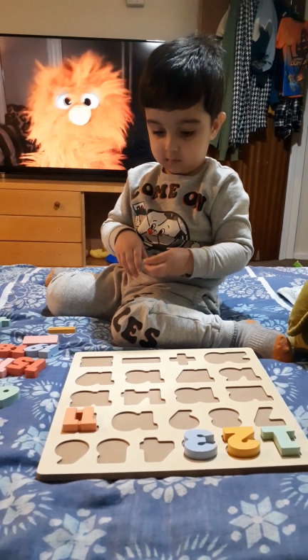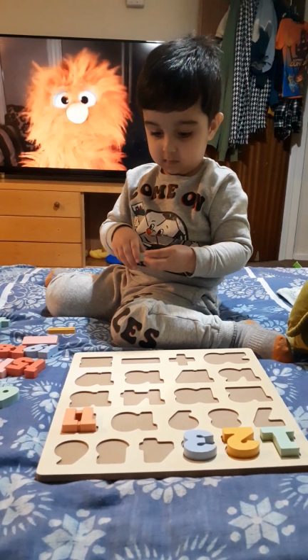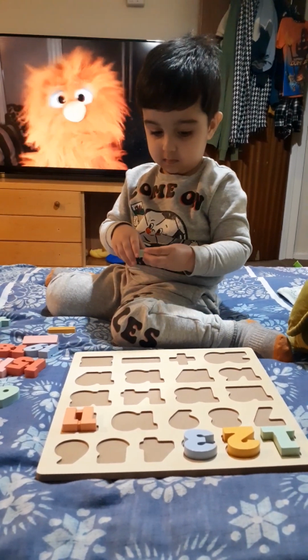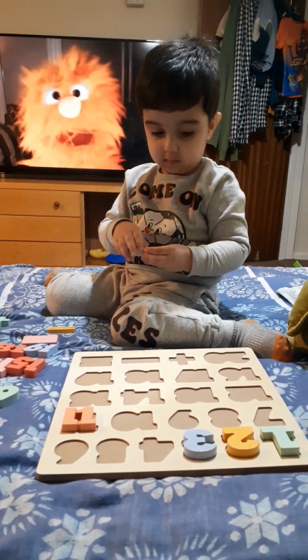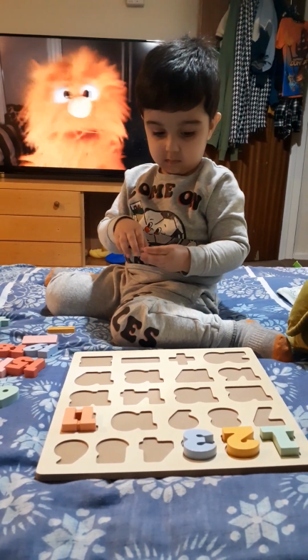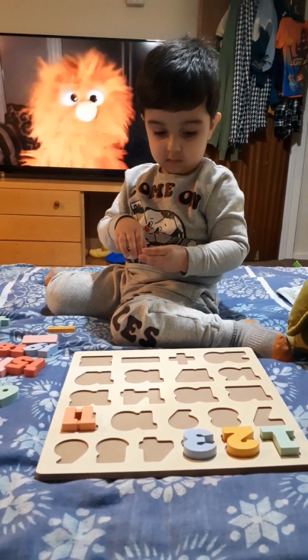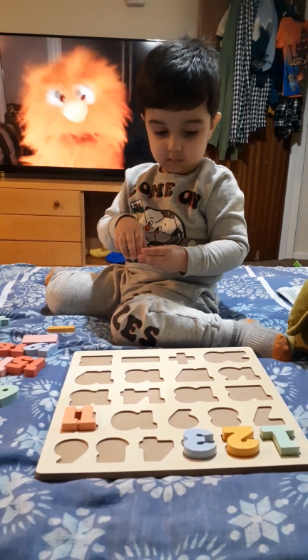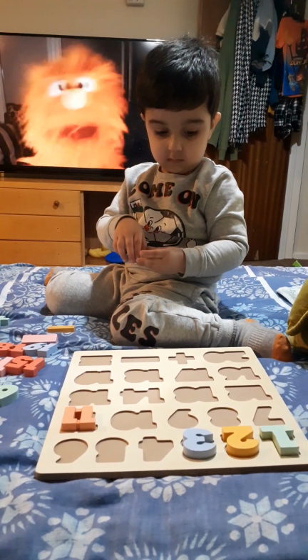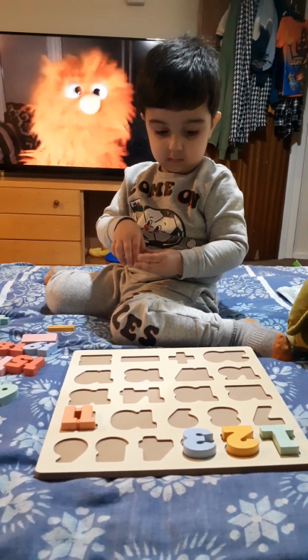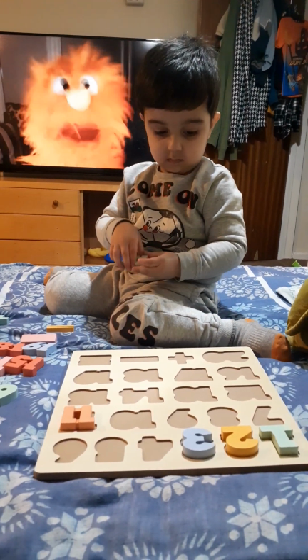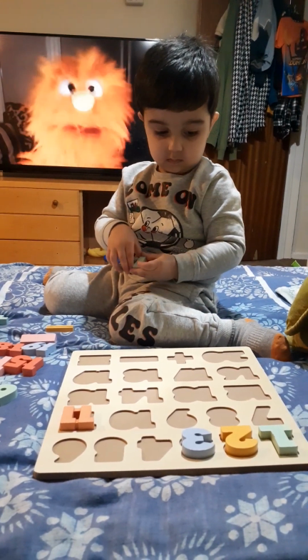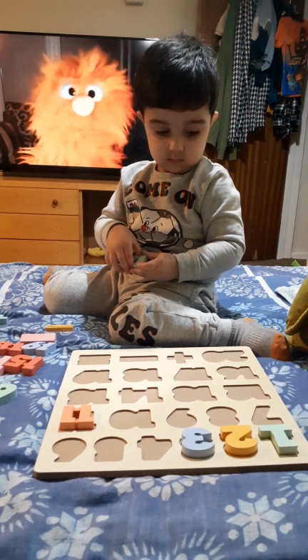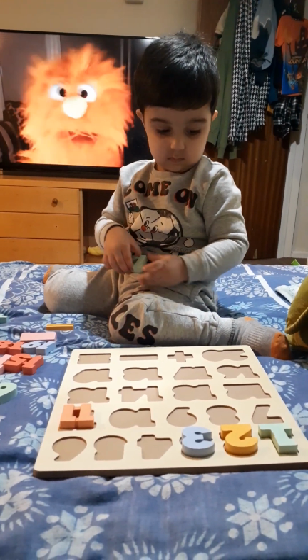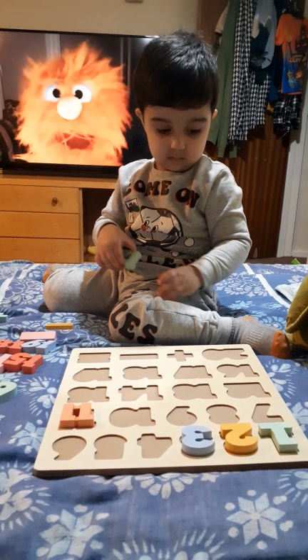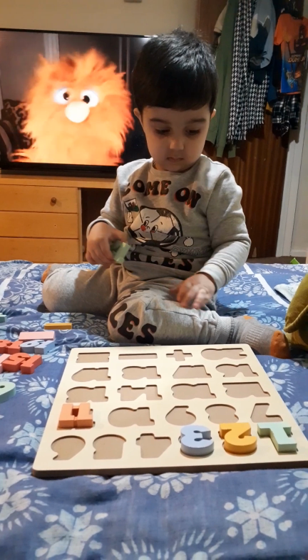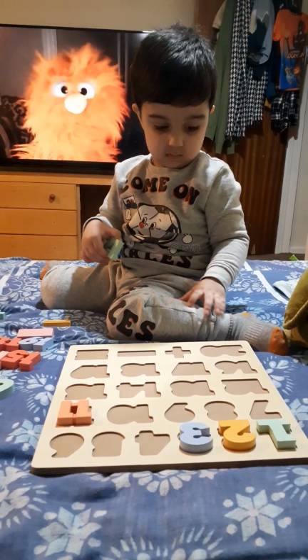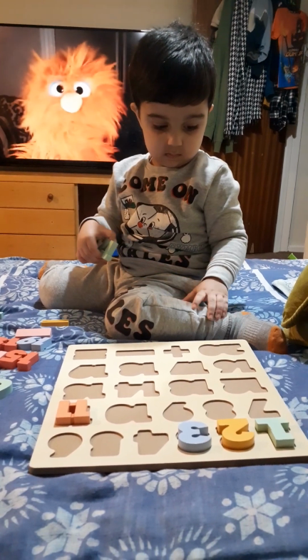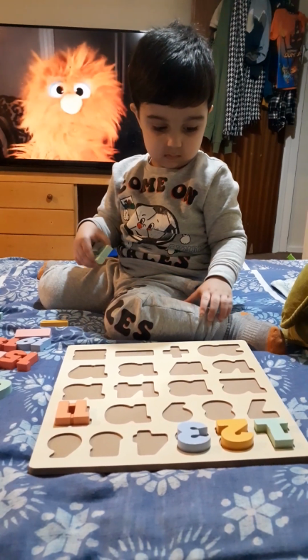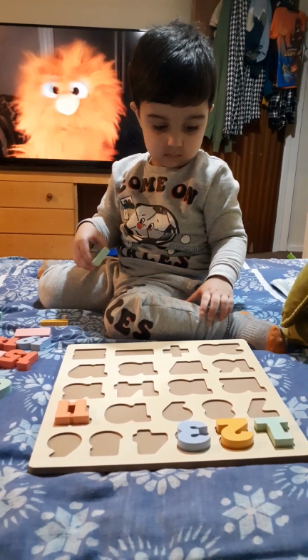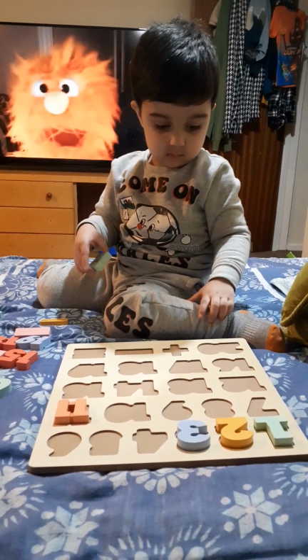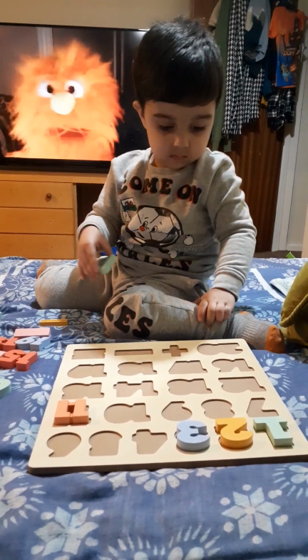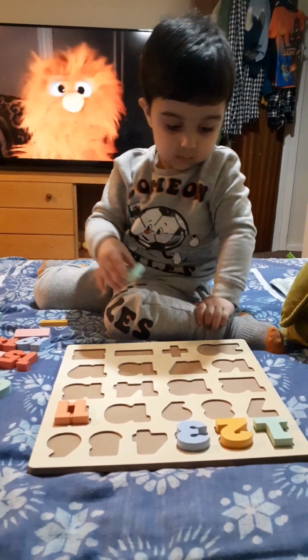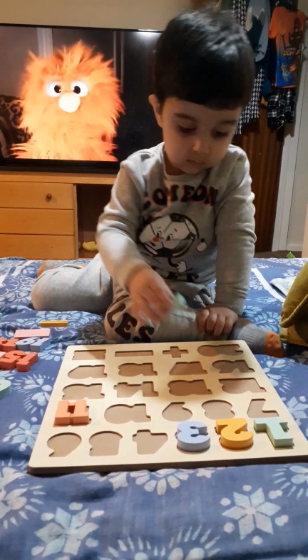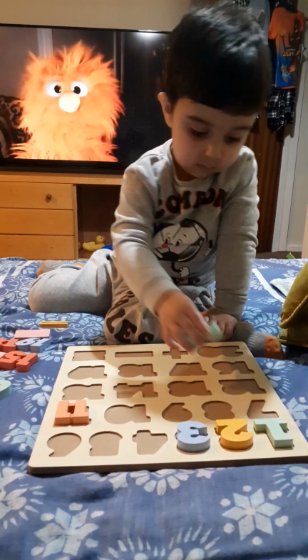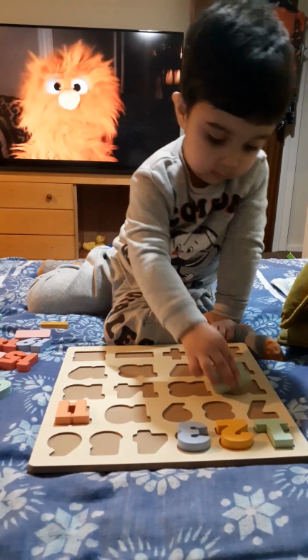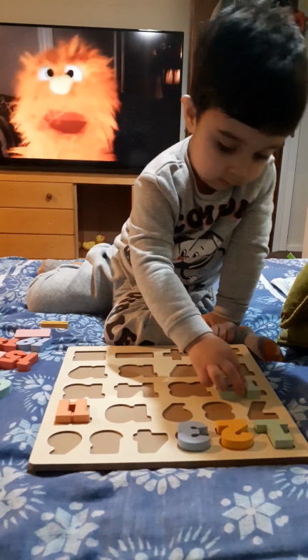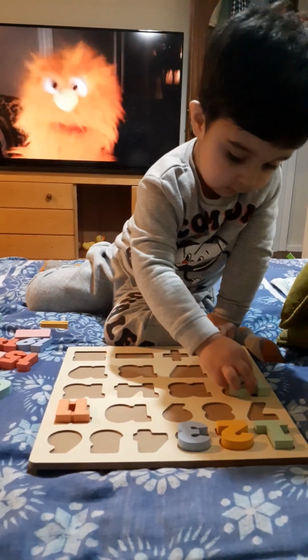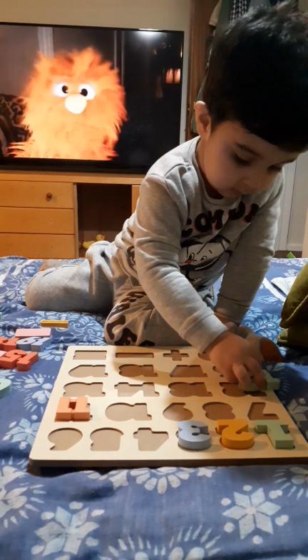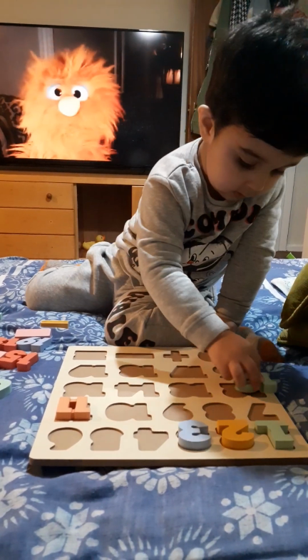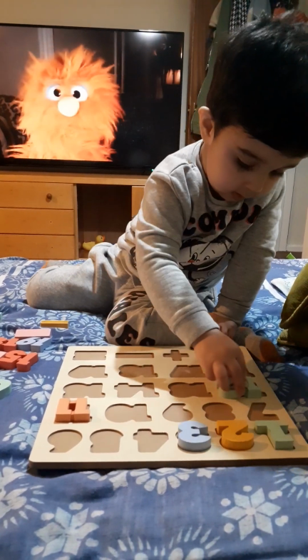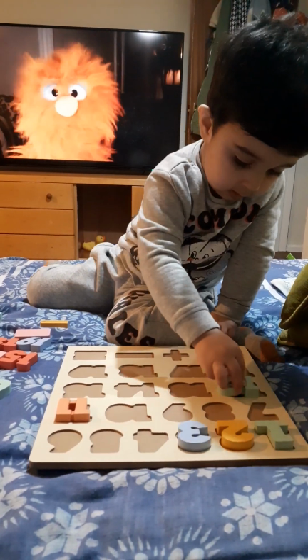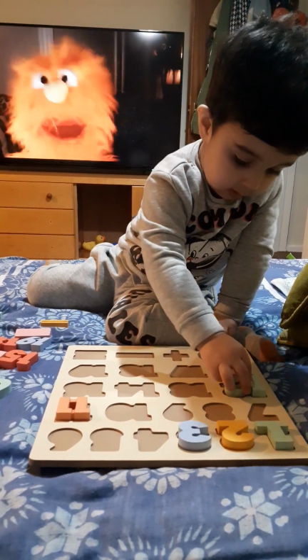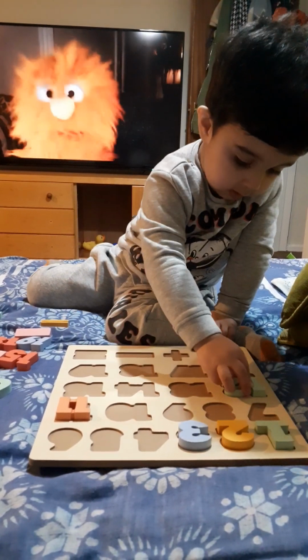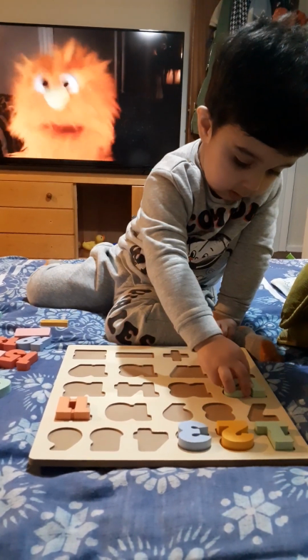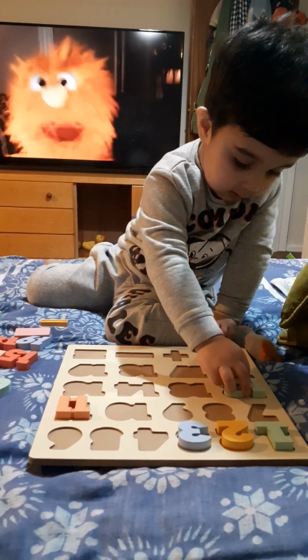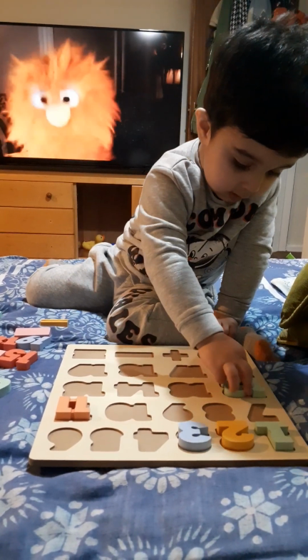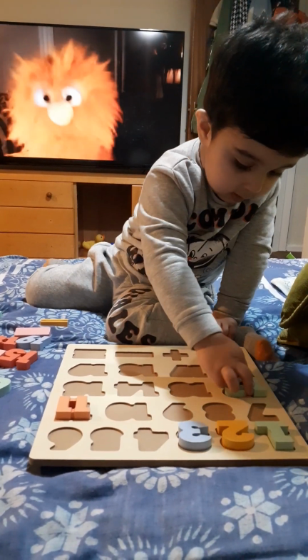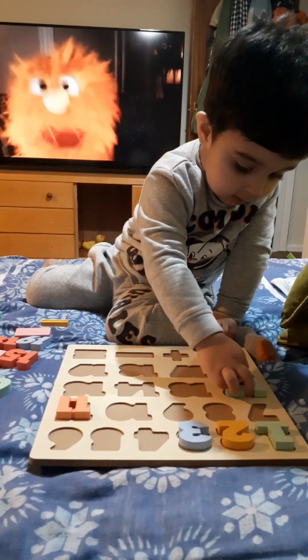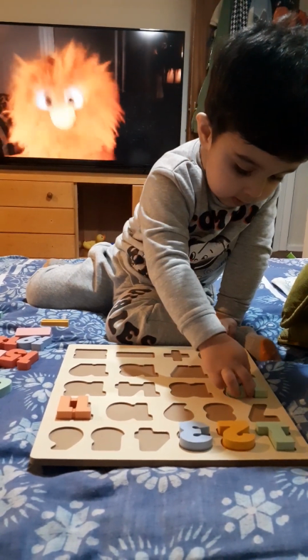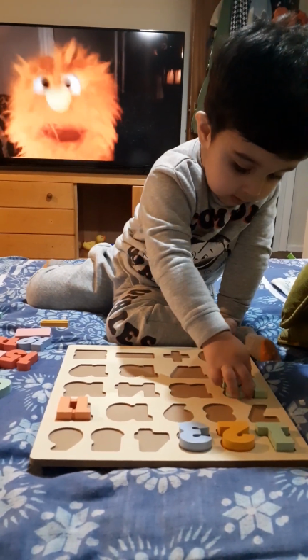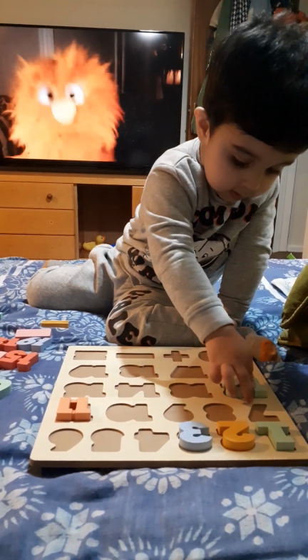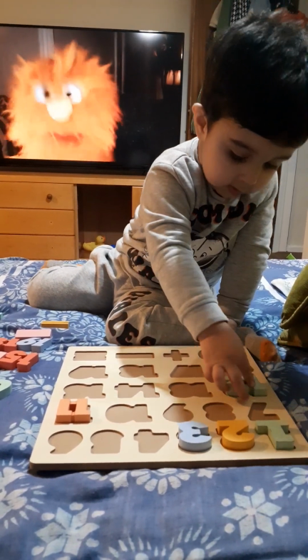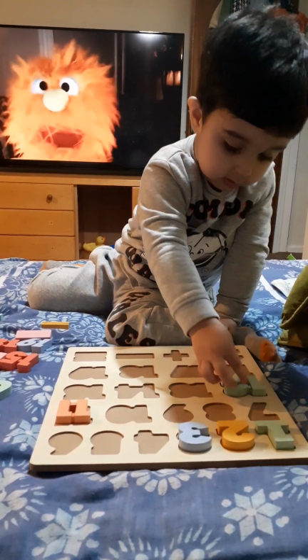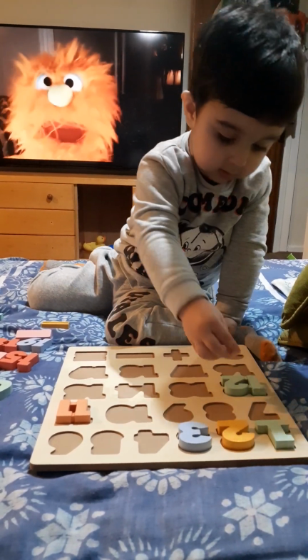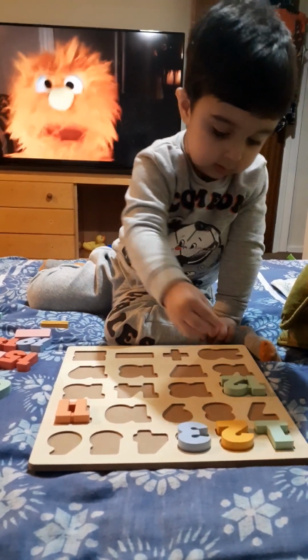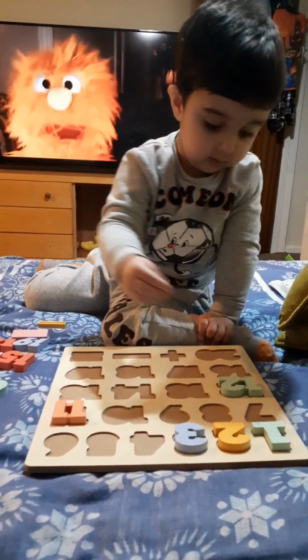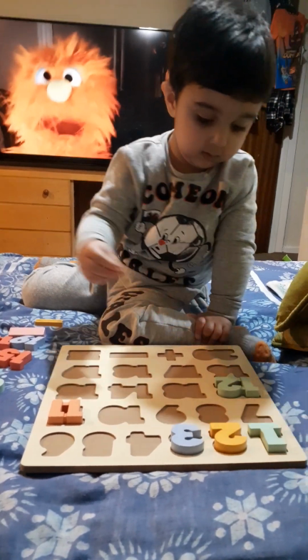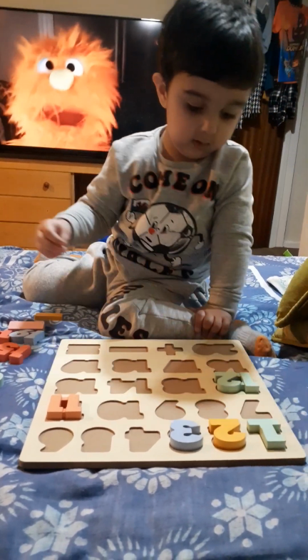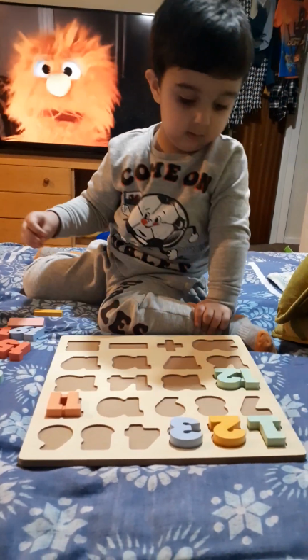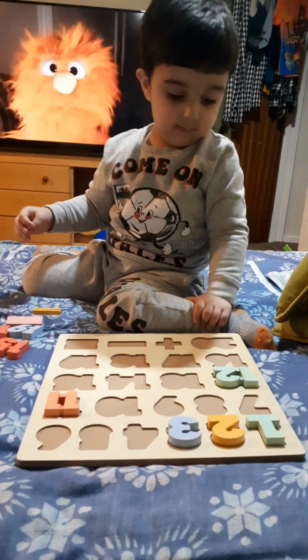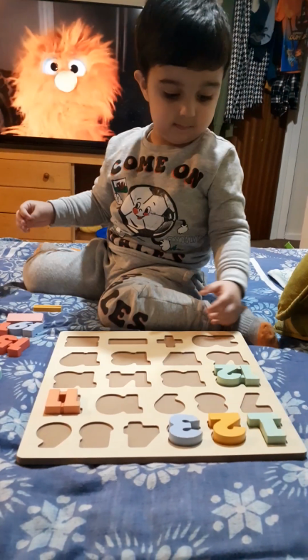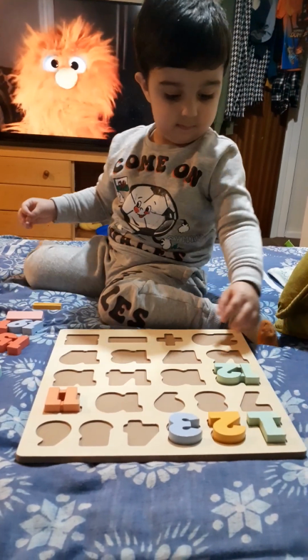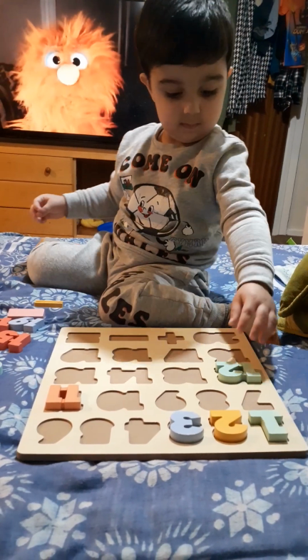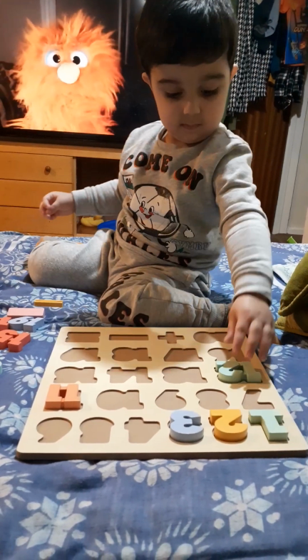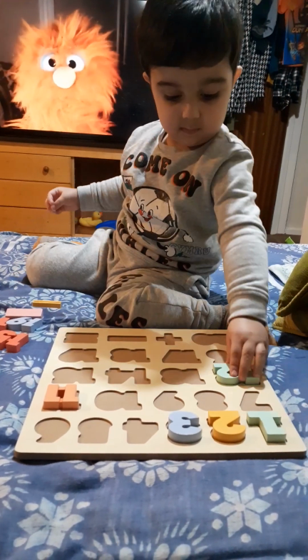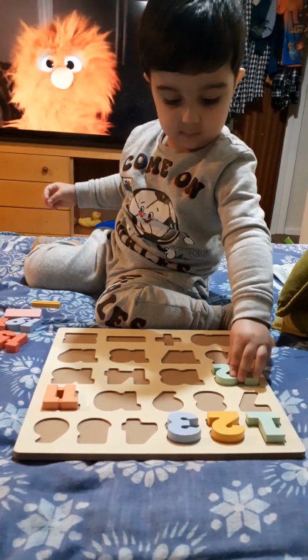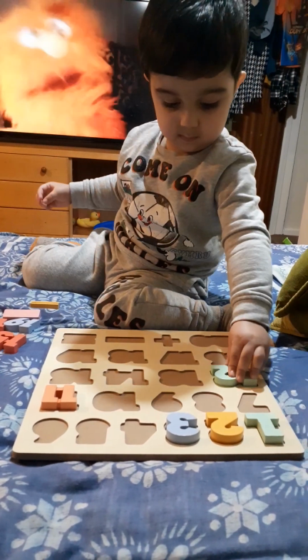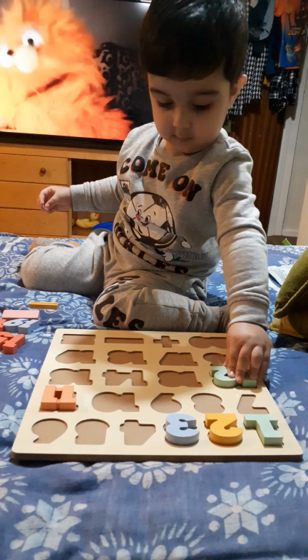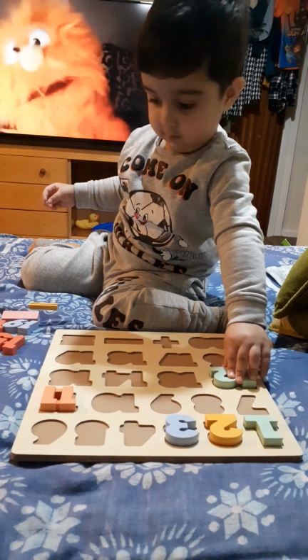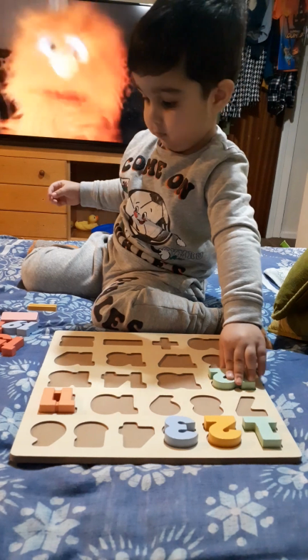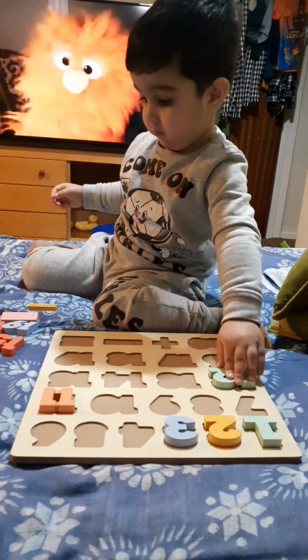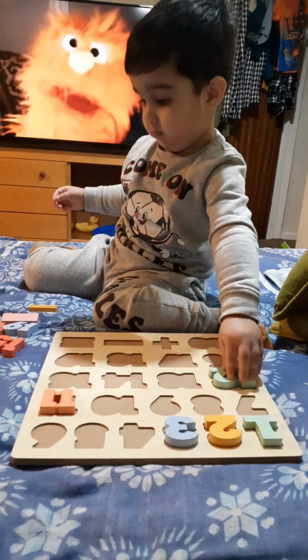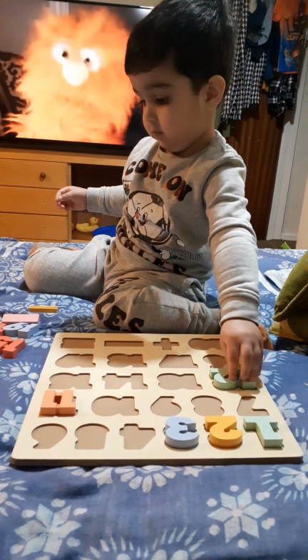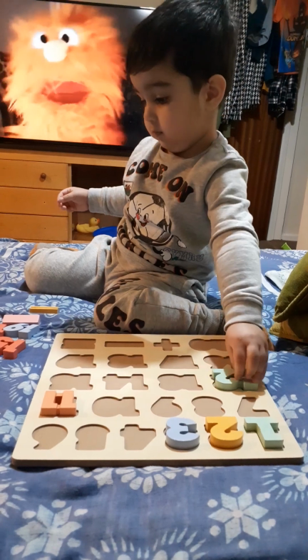I like to hide, hide, hide. I like to hide, hide, hide. So silly.